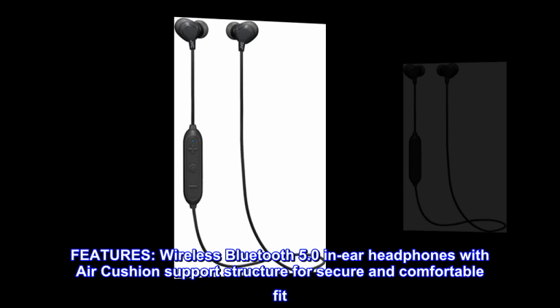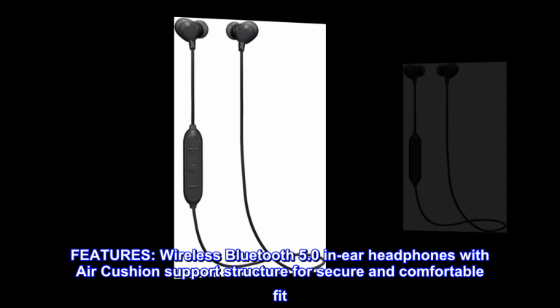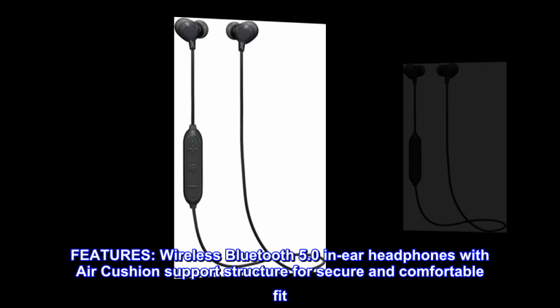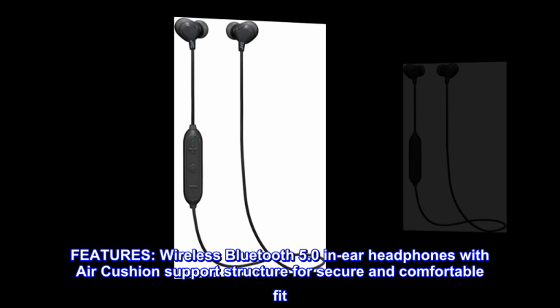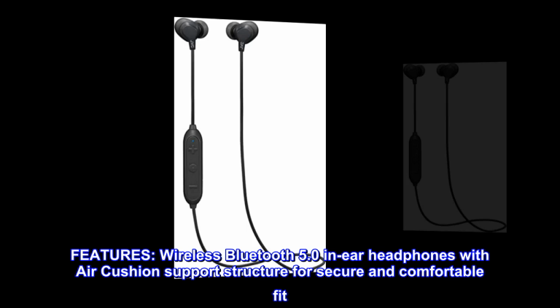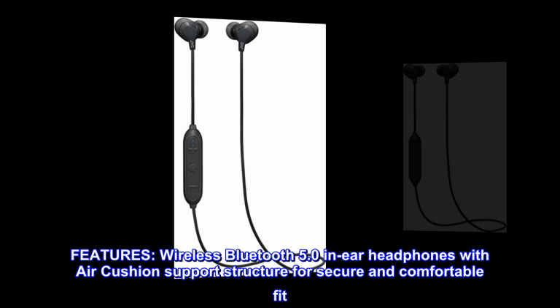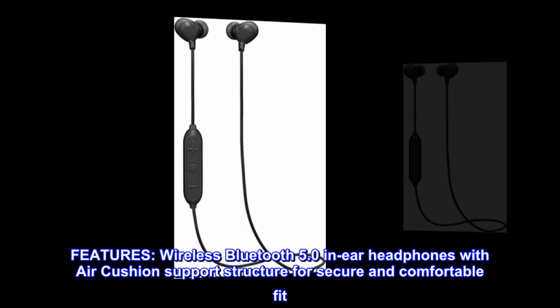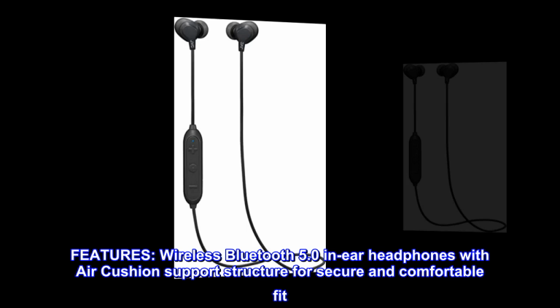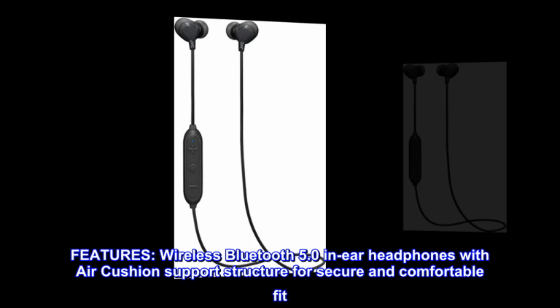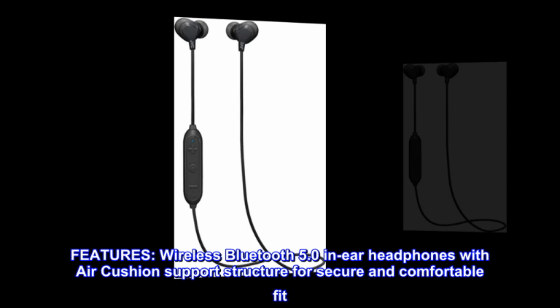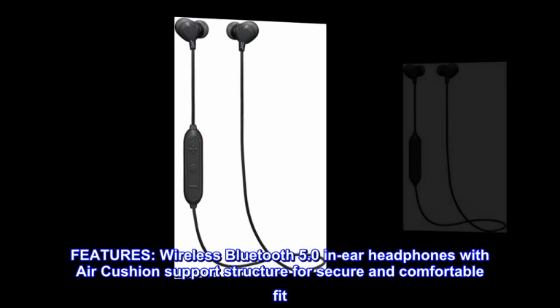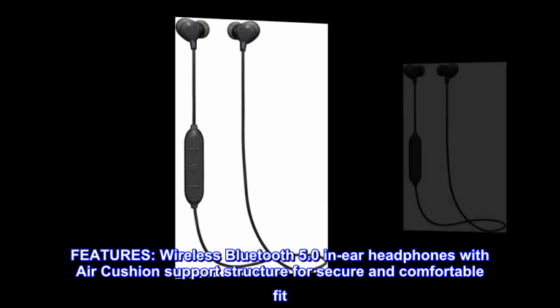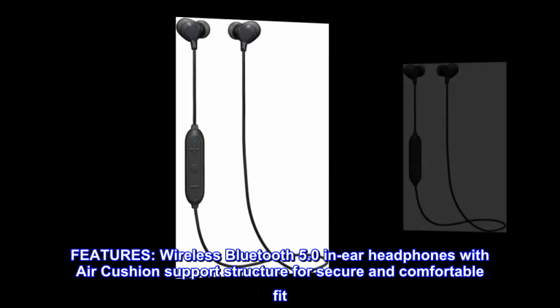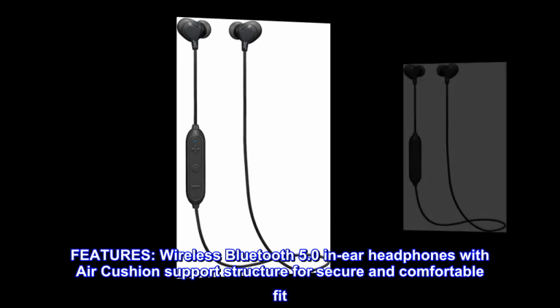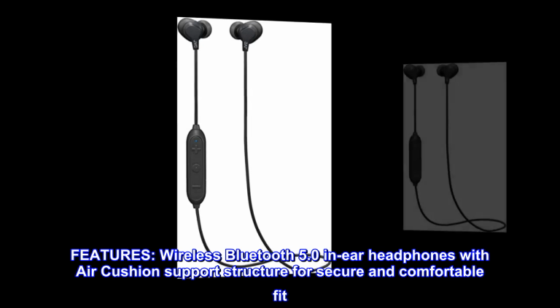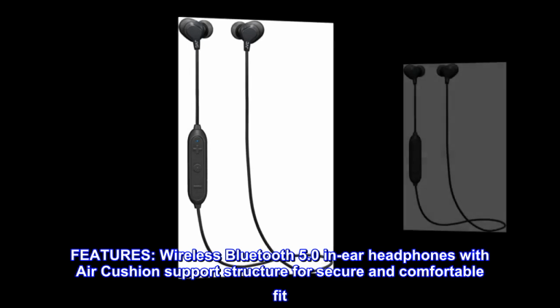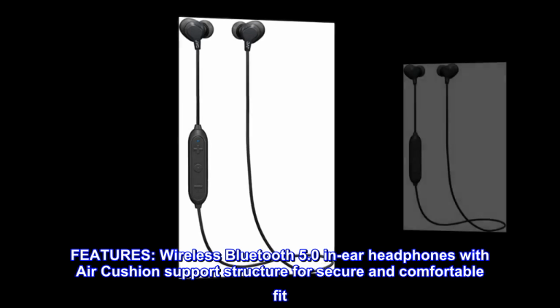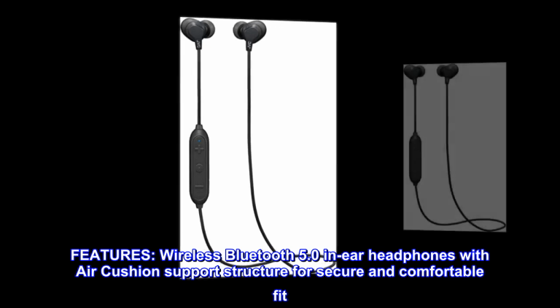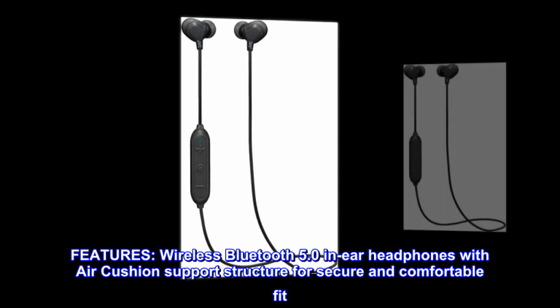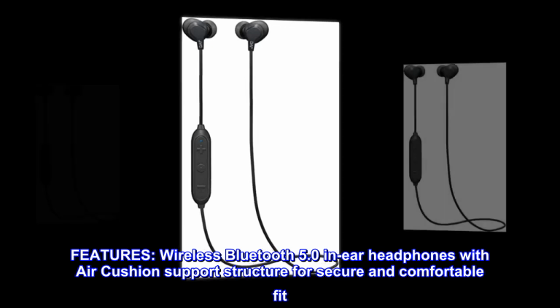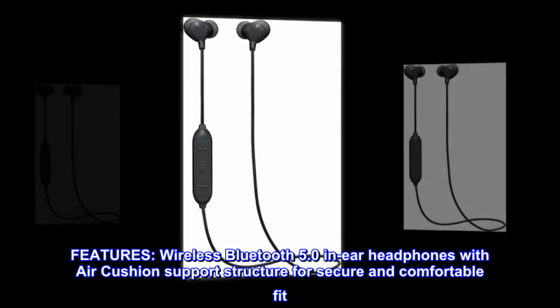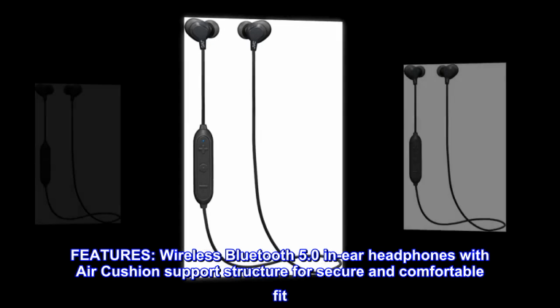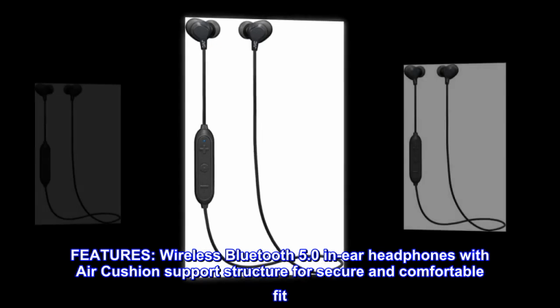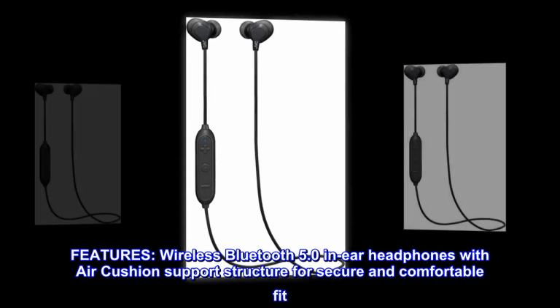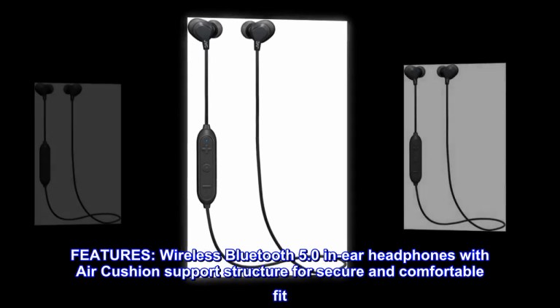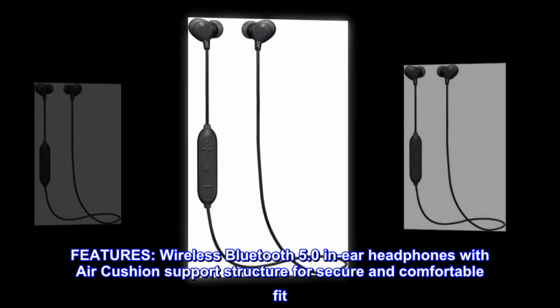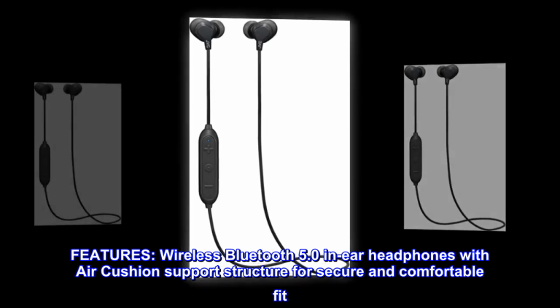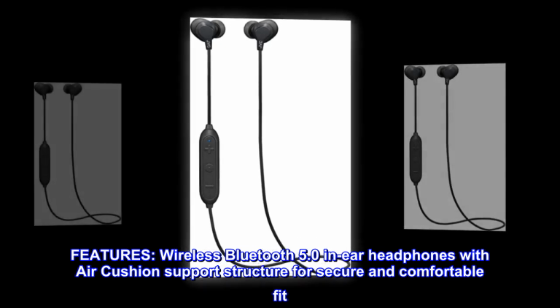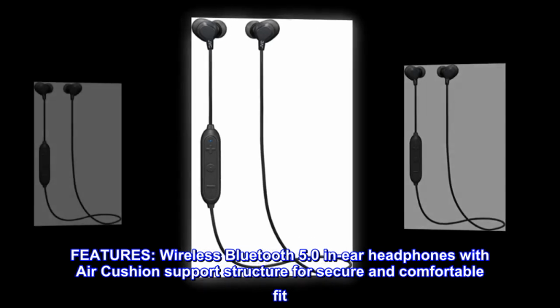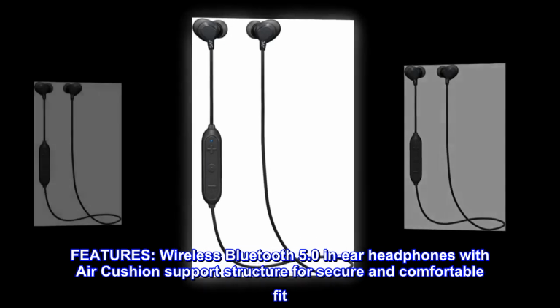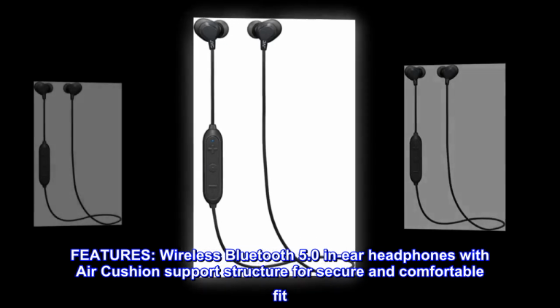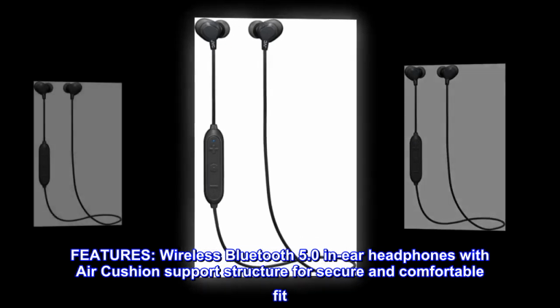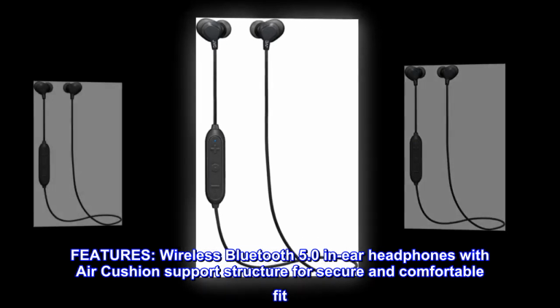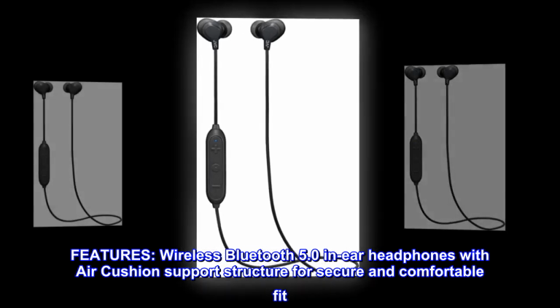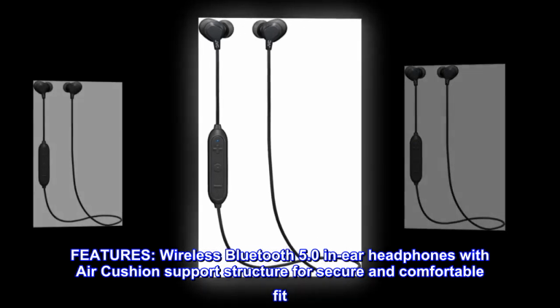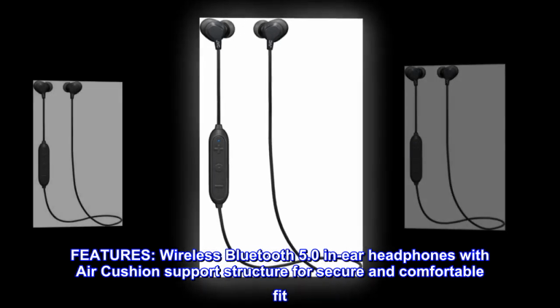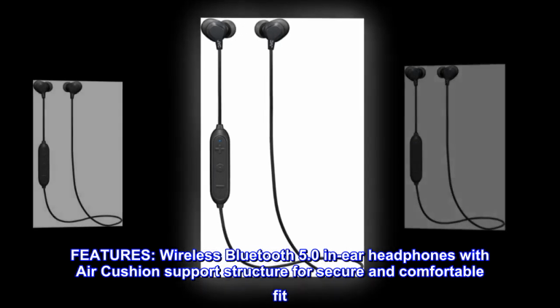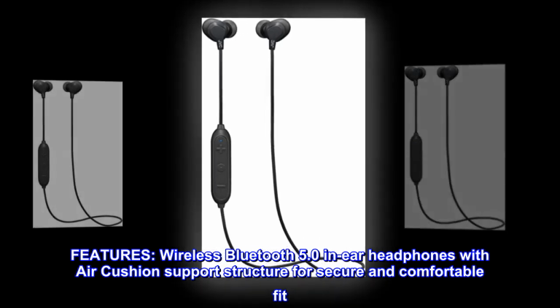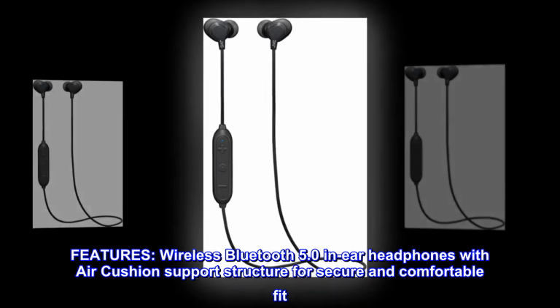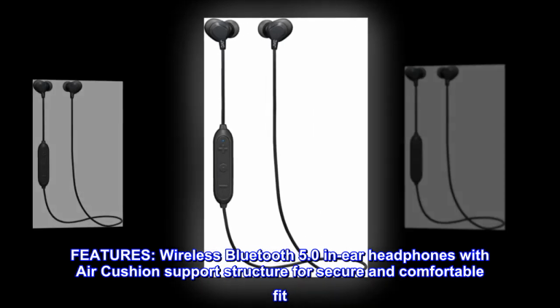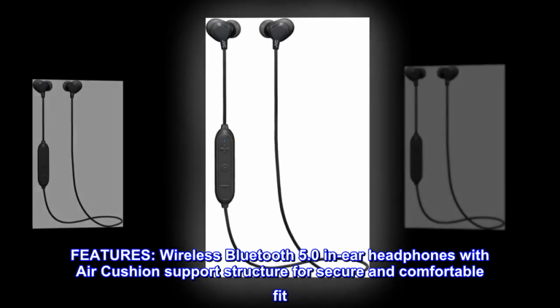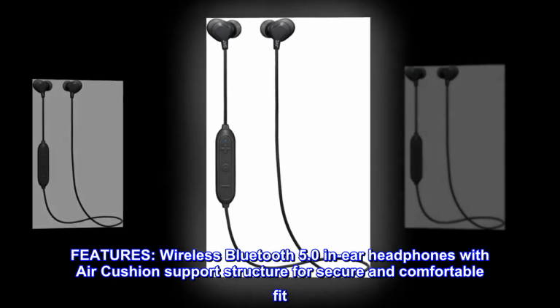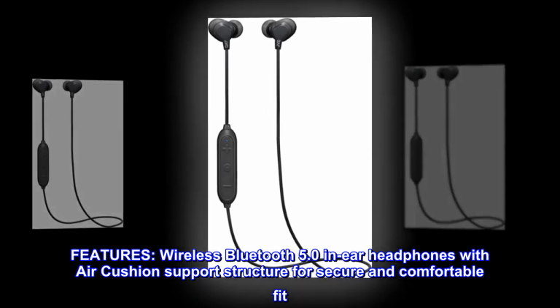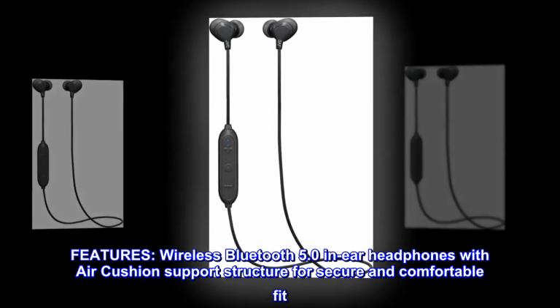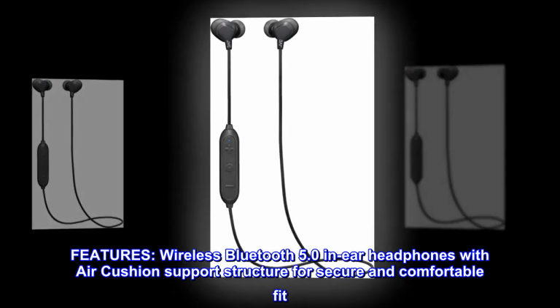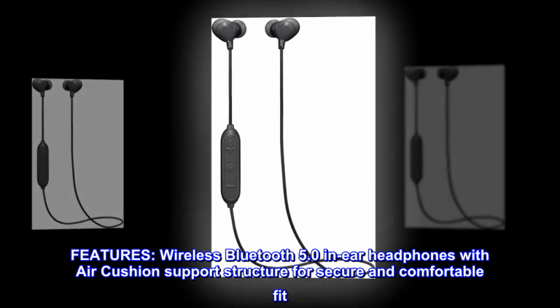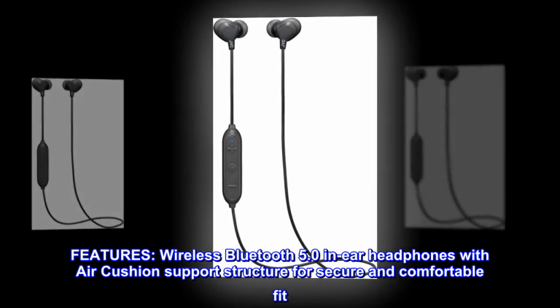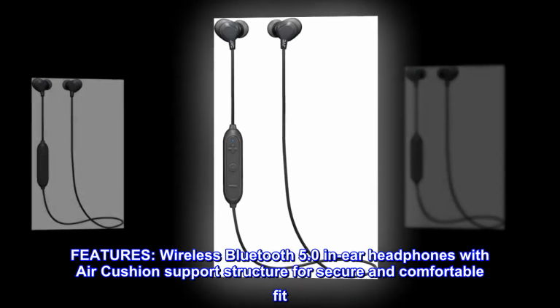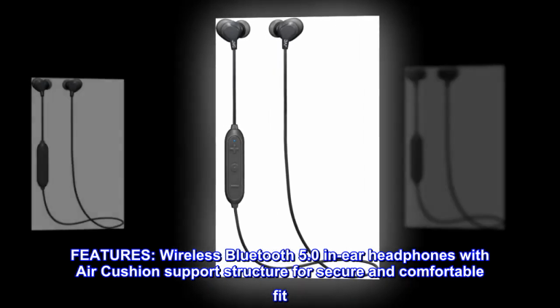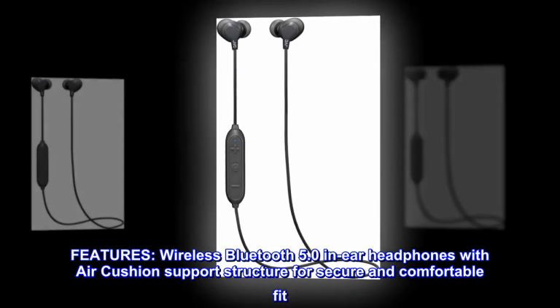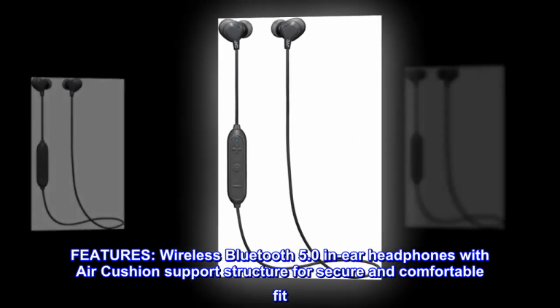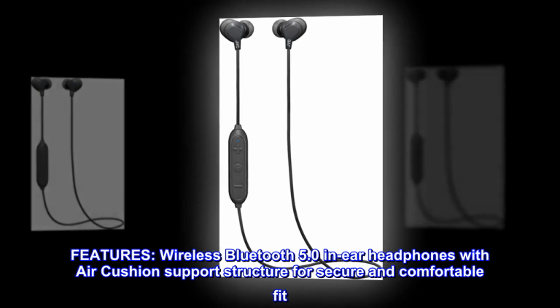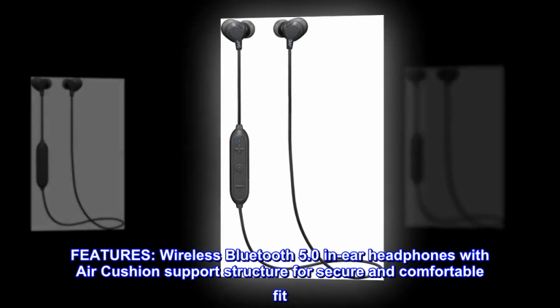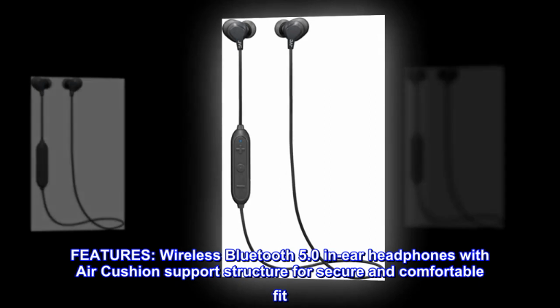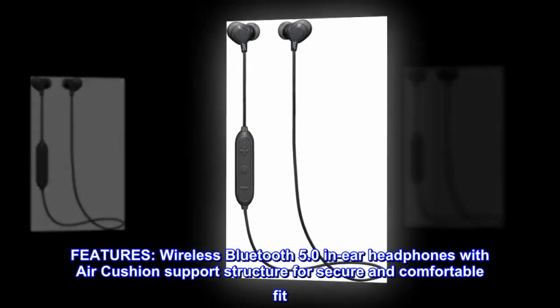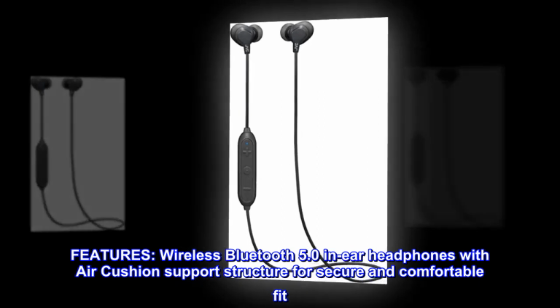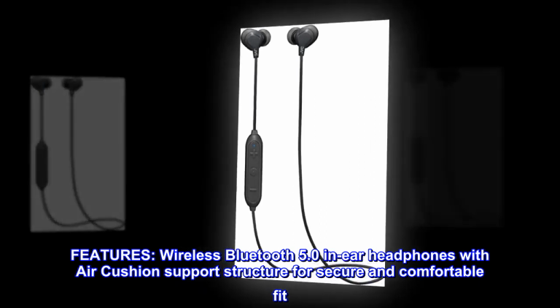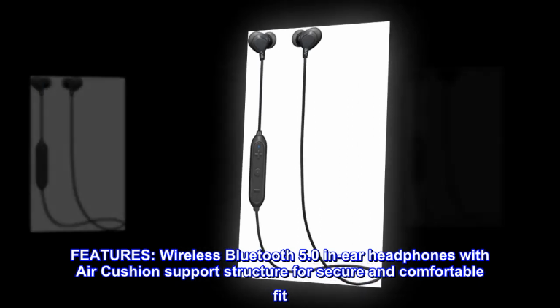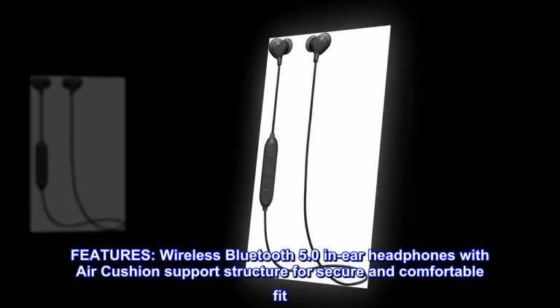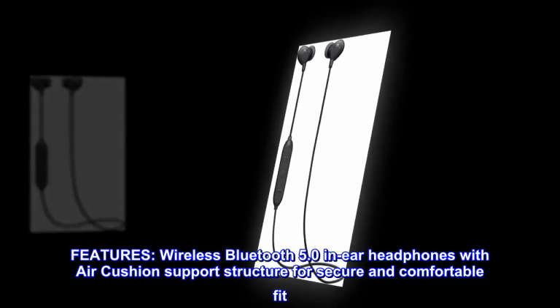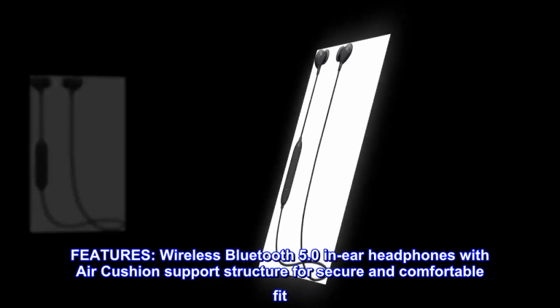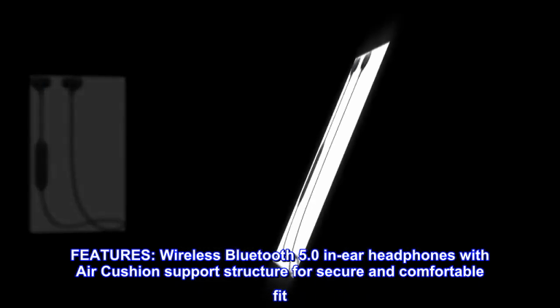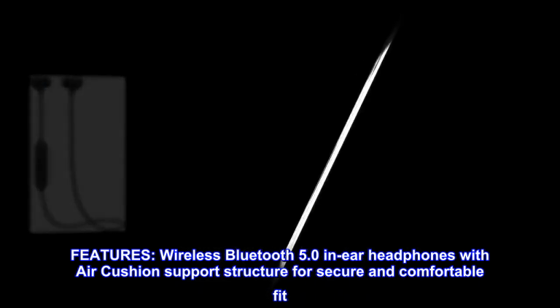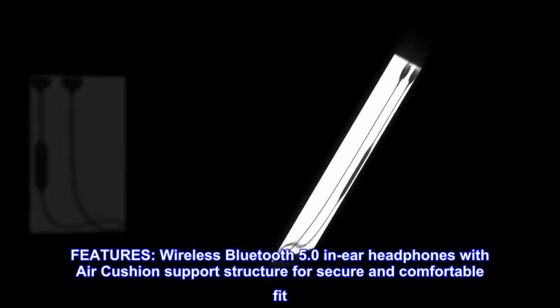Features. Wireless Bluetooth 5.0 in-ear headphones with air cushion support structure for secure and comfortable fit.